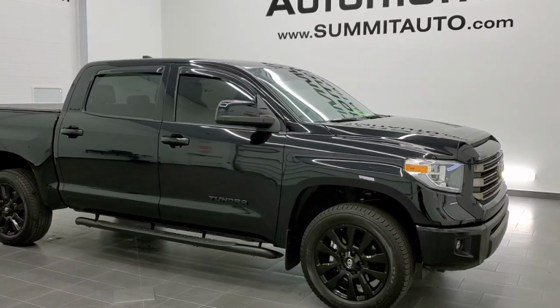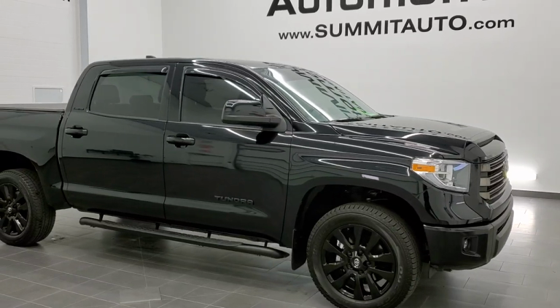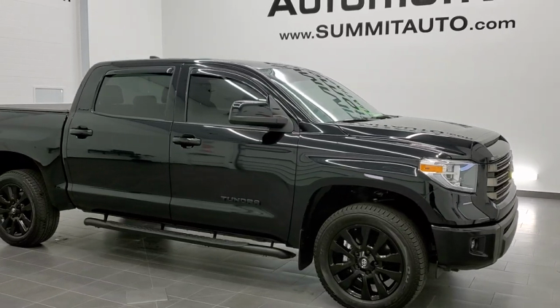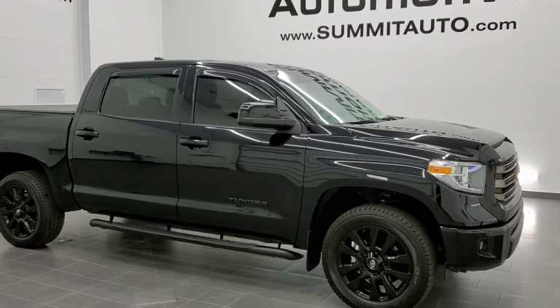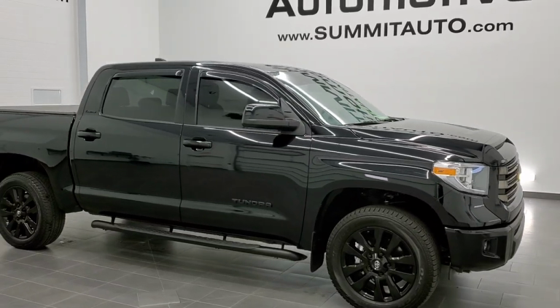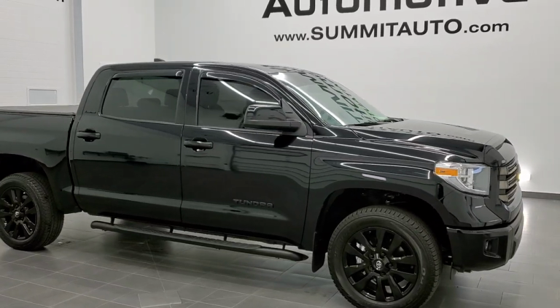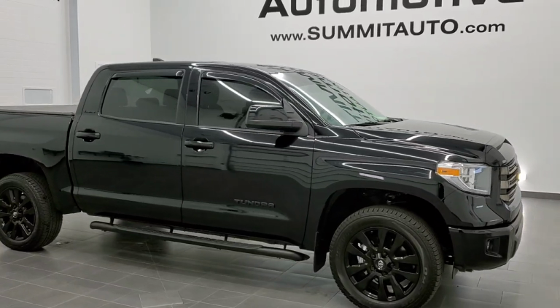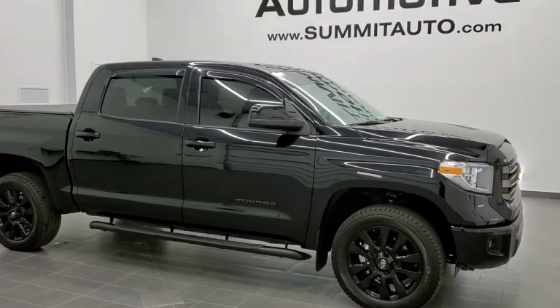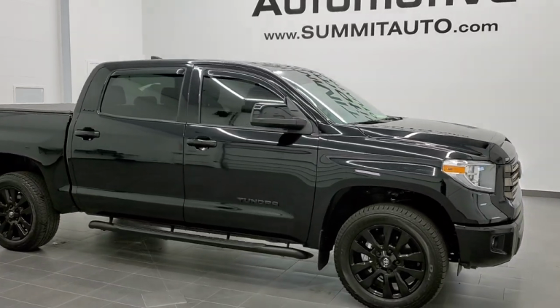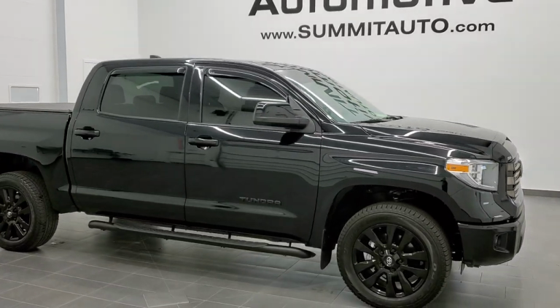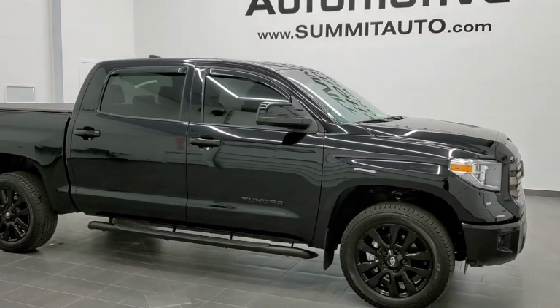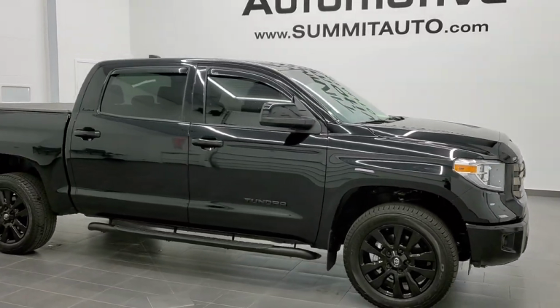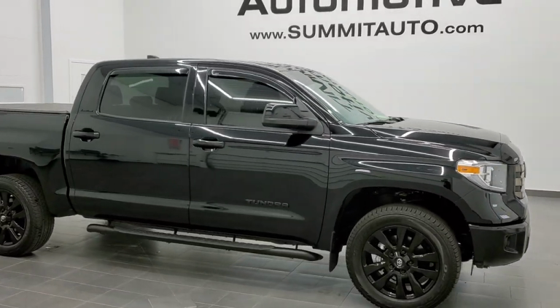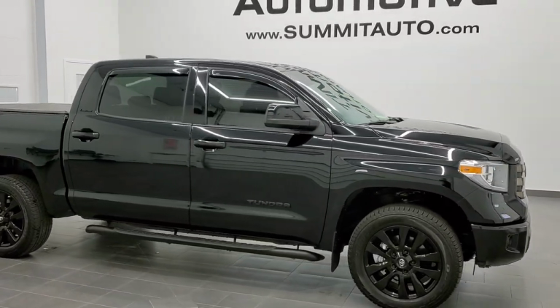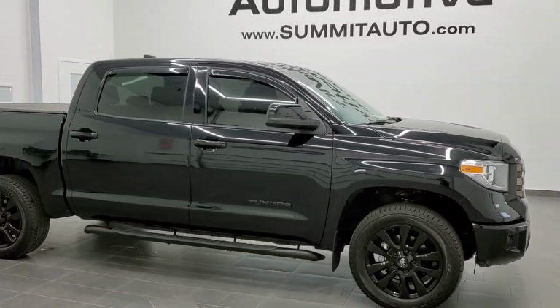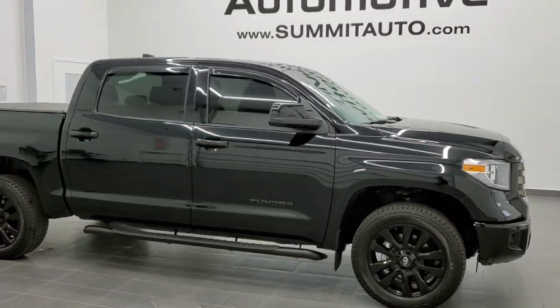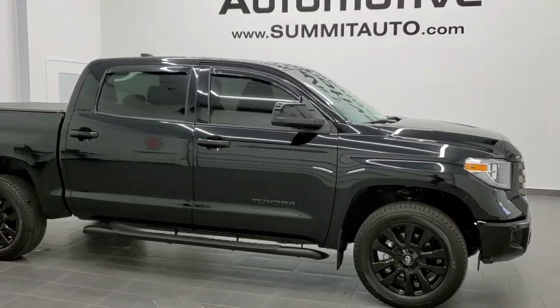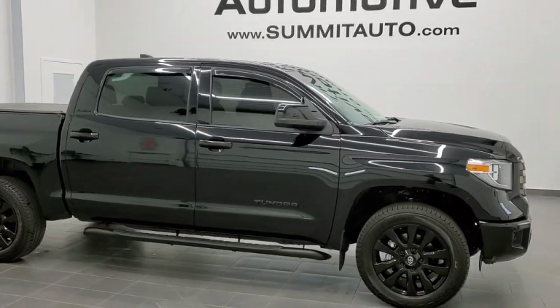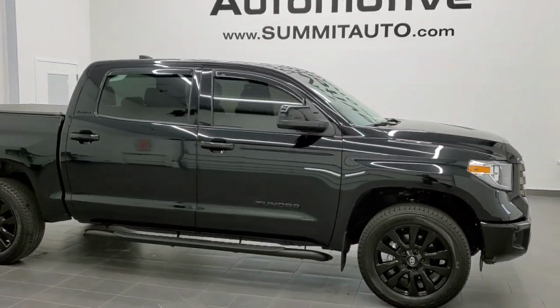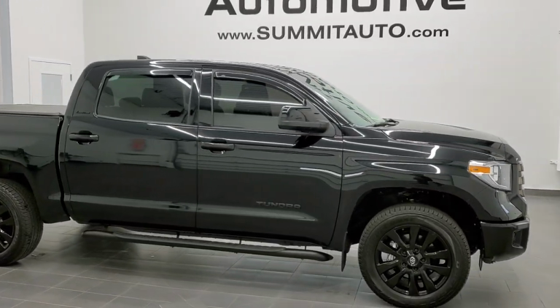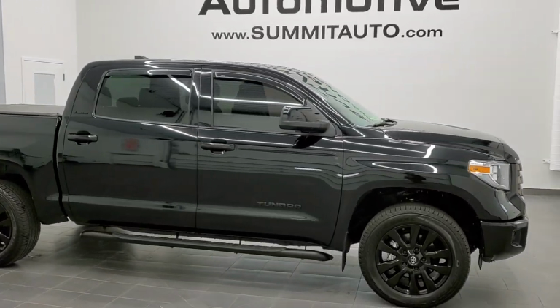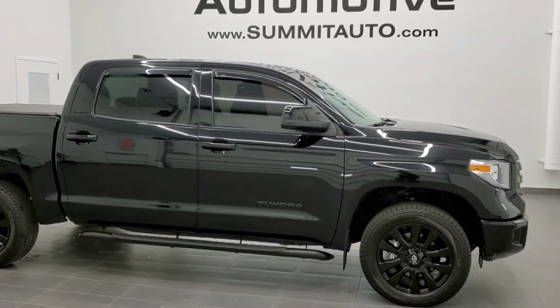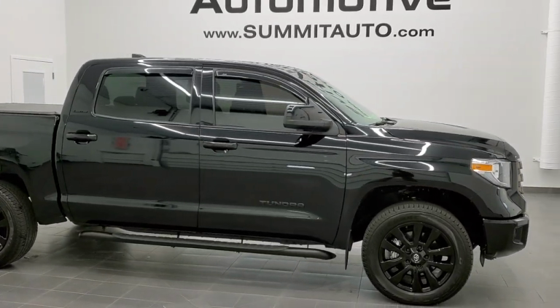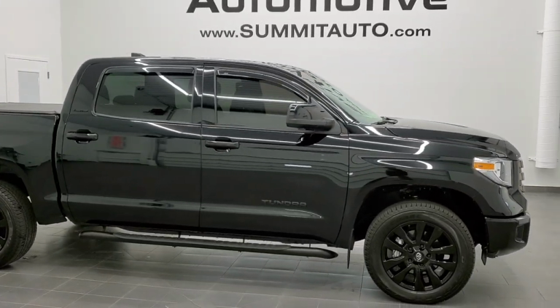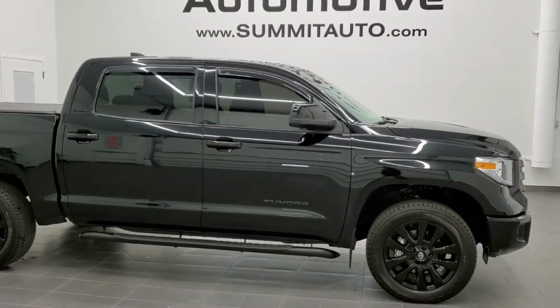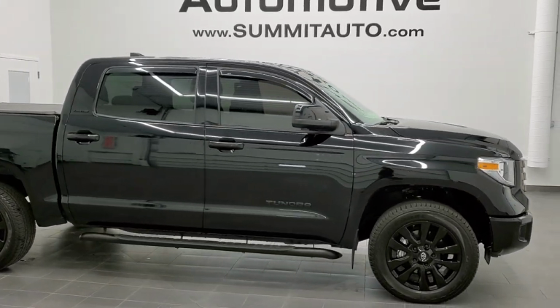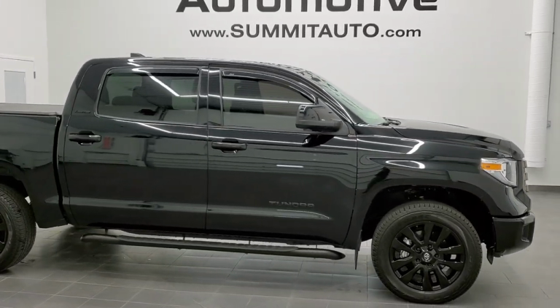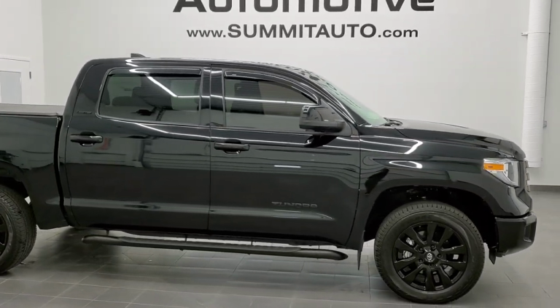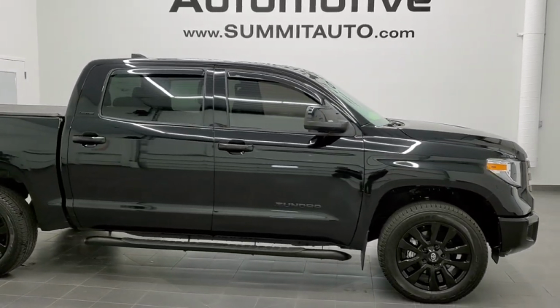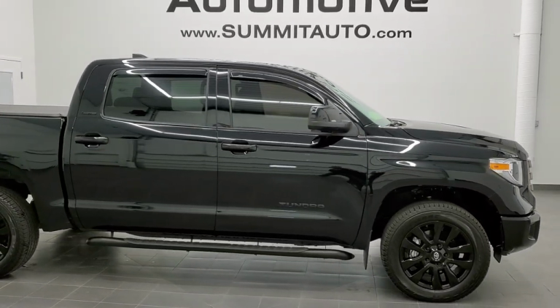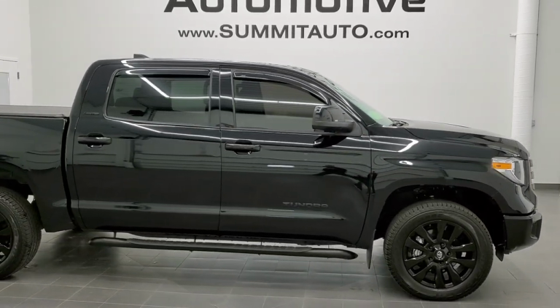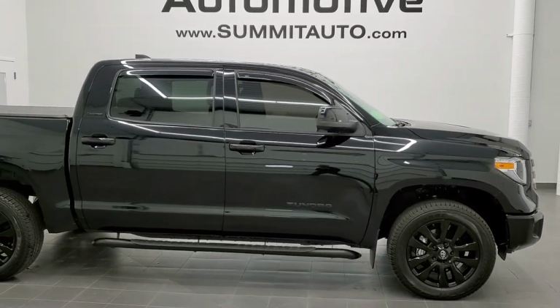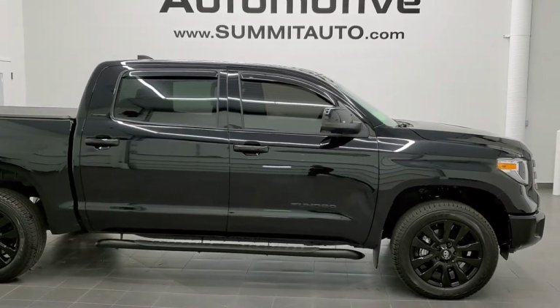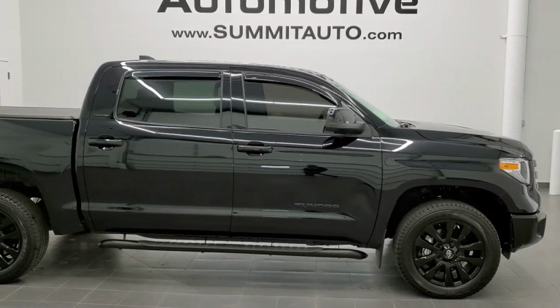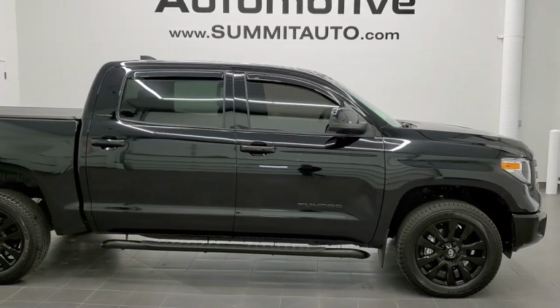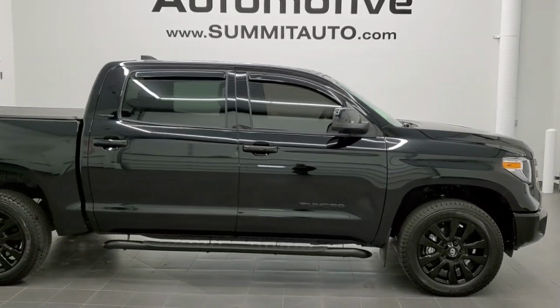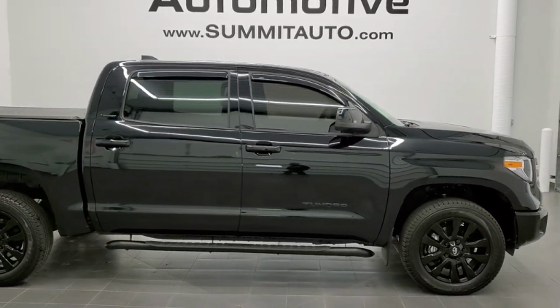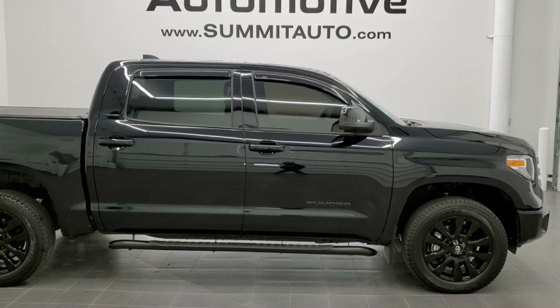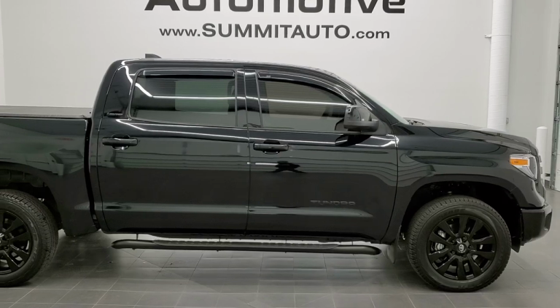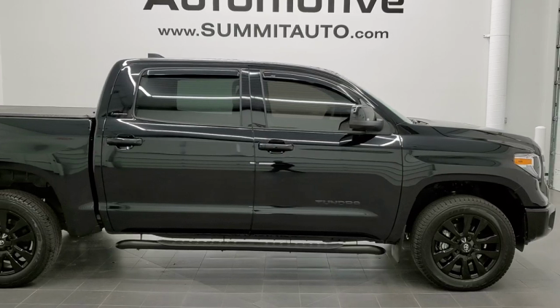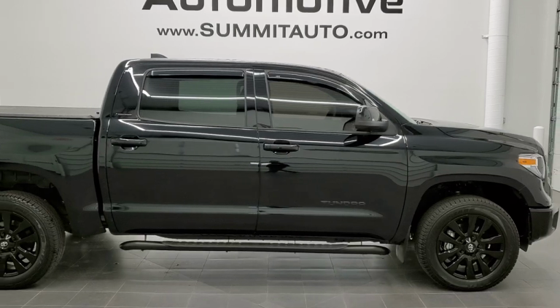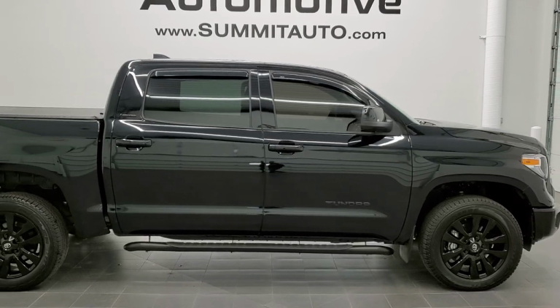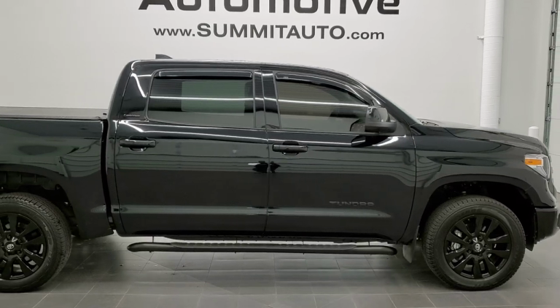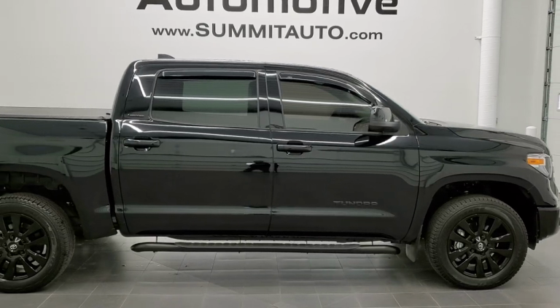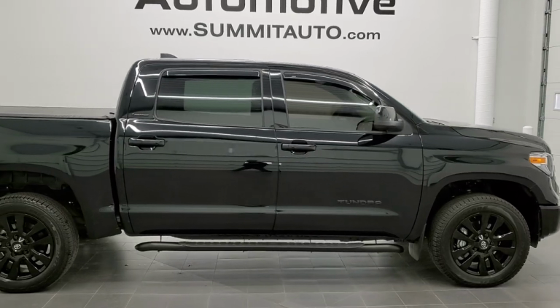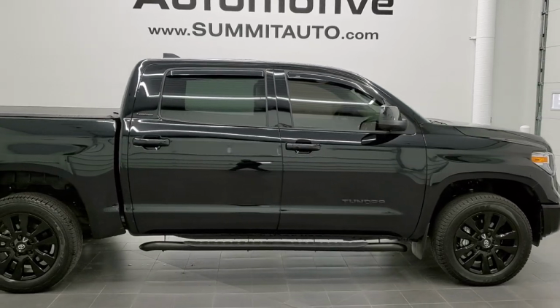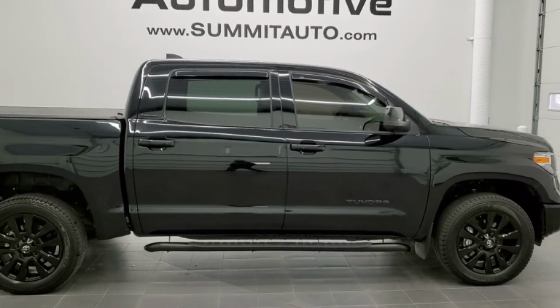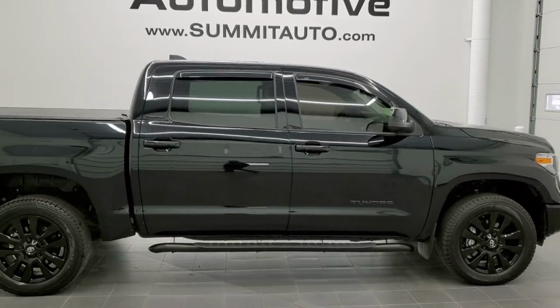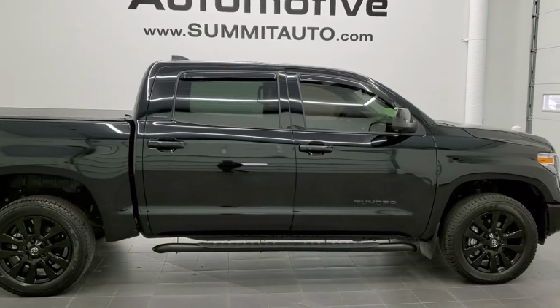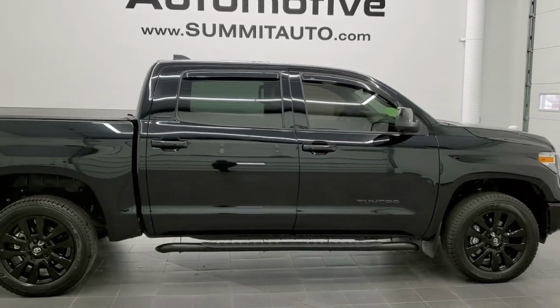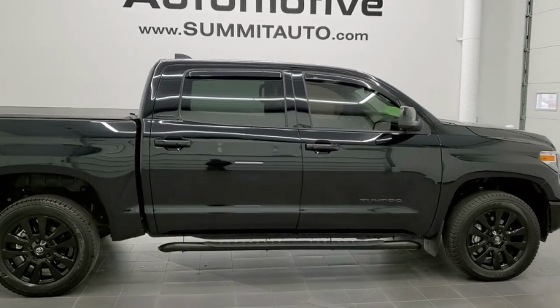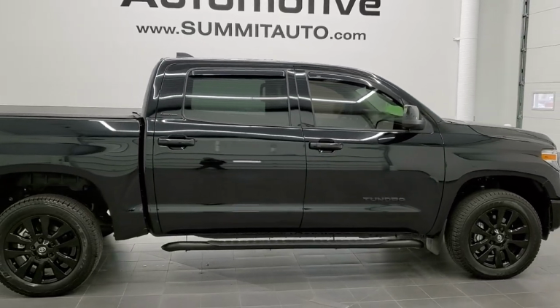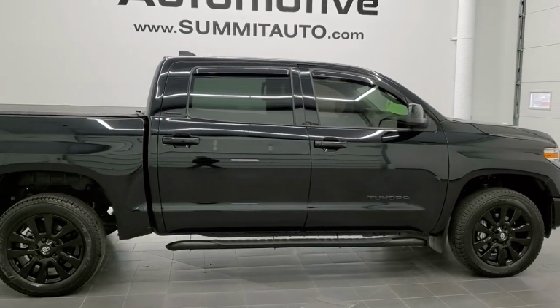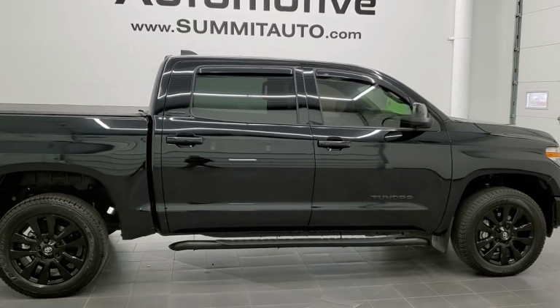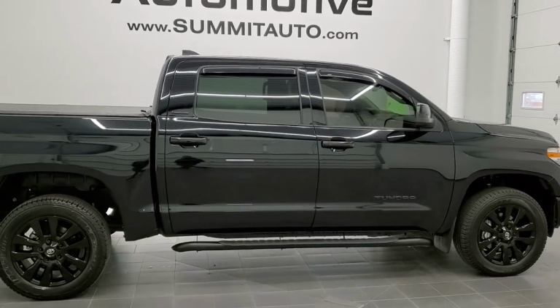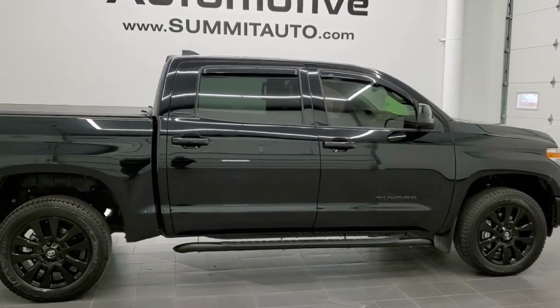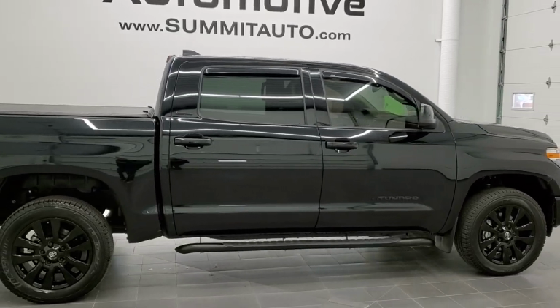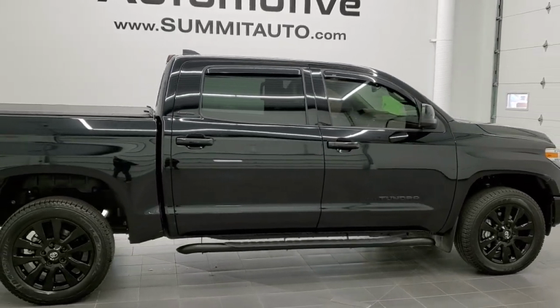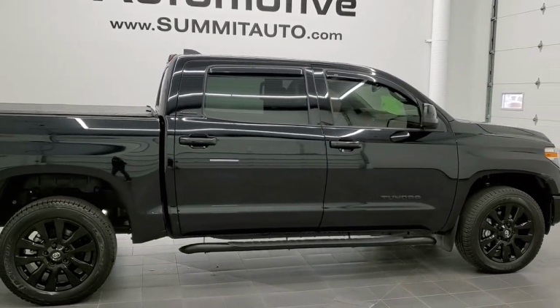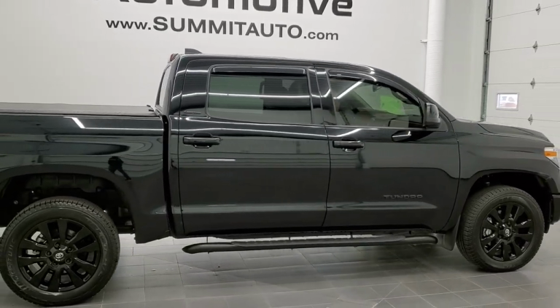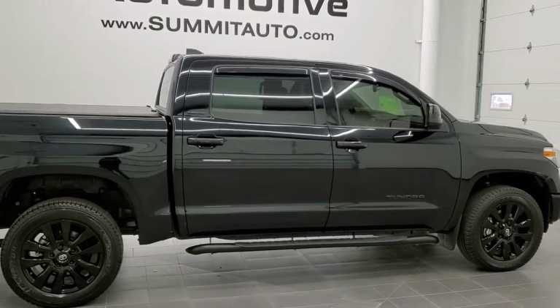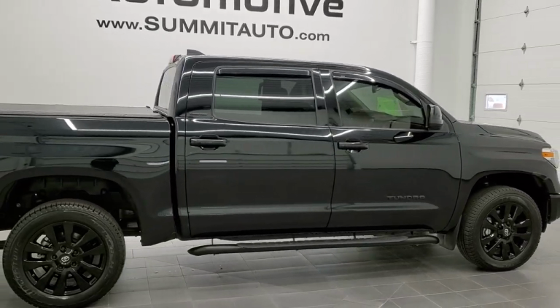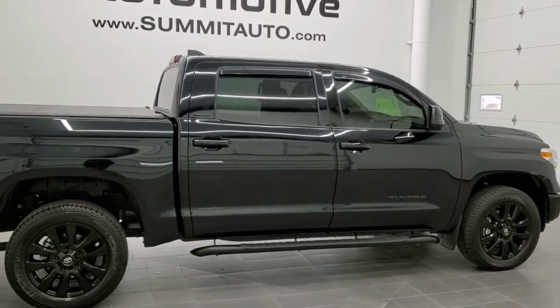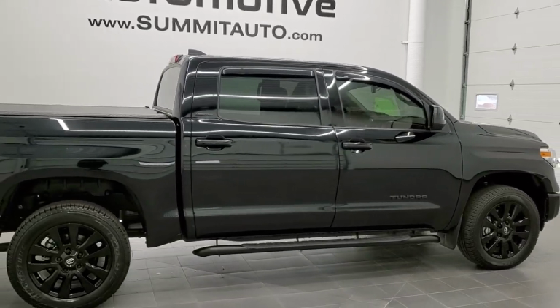This is stock number 11284. We are here at Summit Automotive in Fond du Lac, Wisconsin, your new and used light duty truck headquarters.